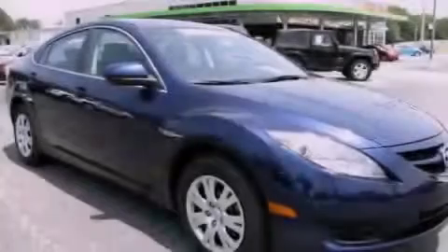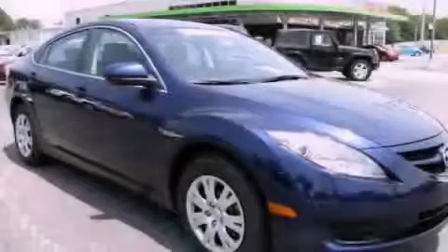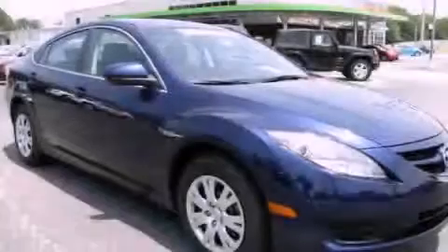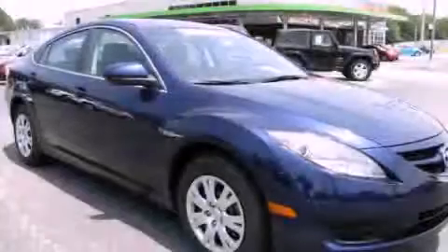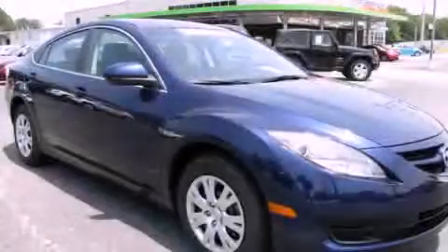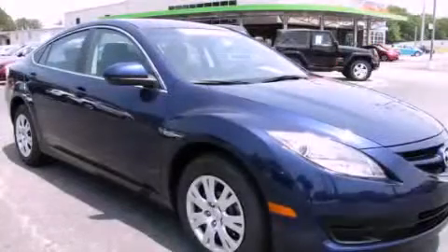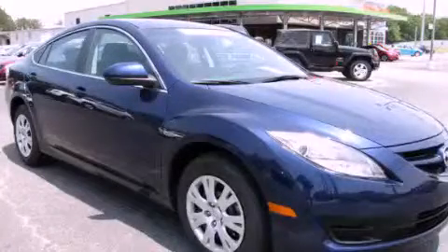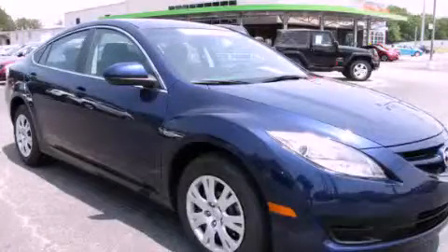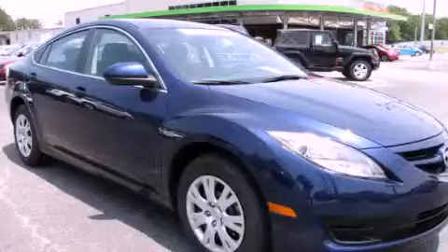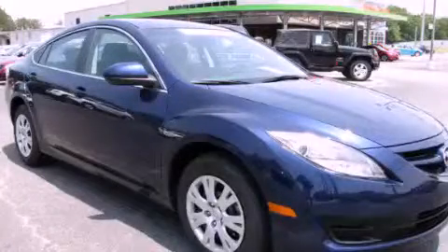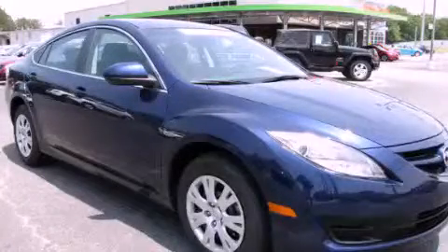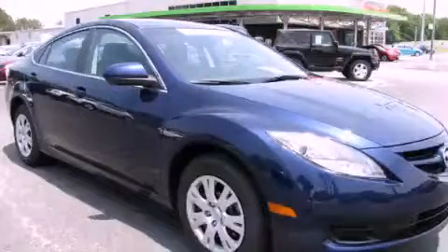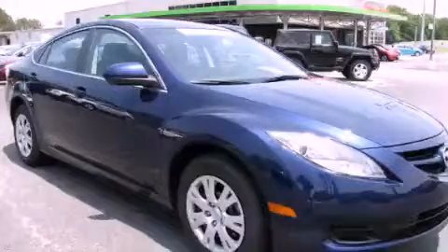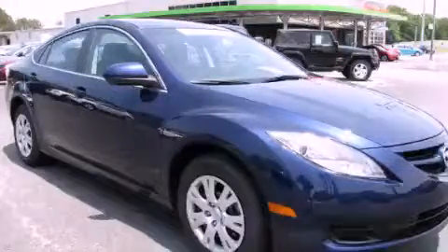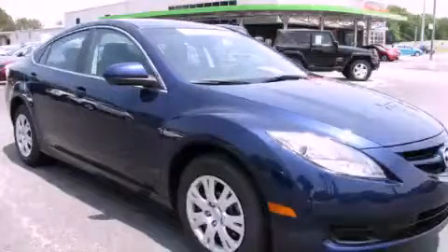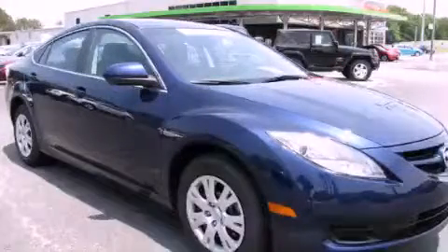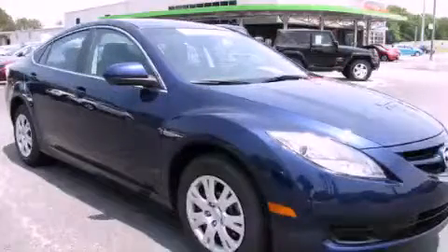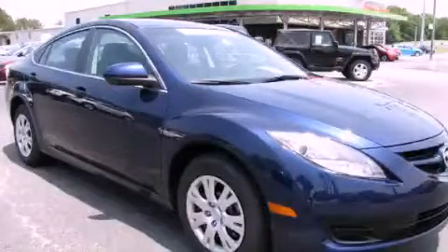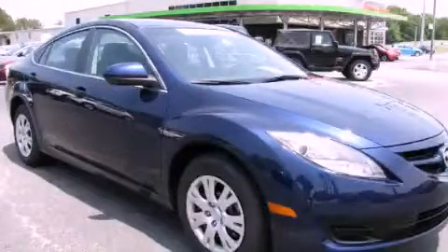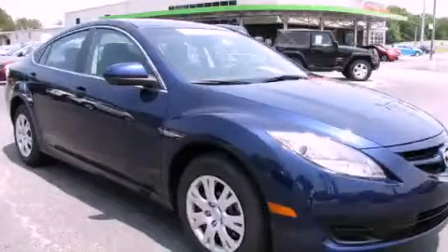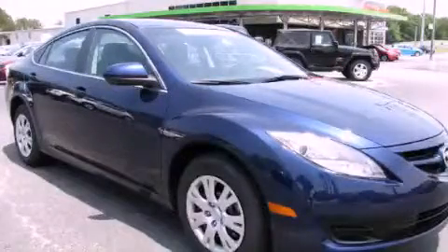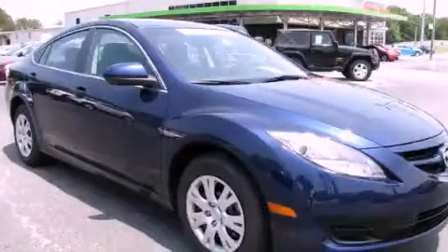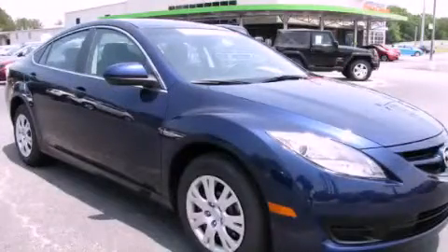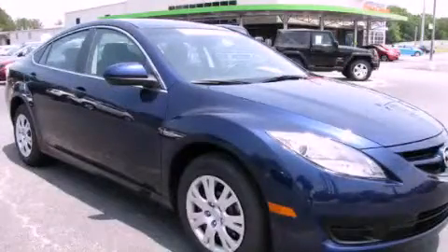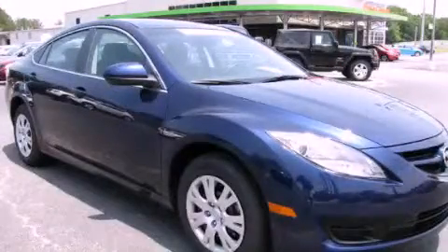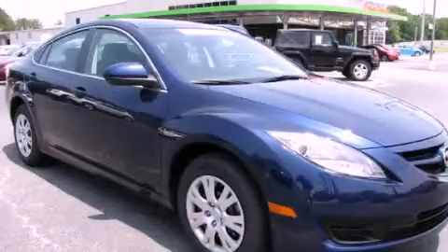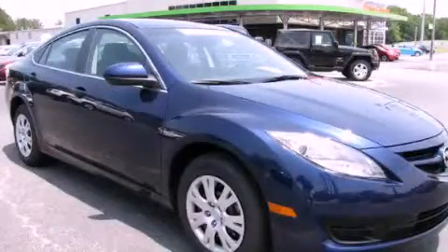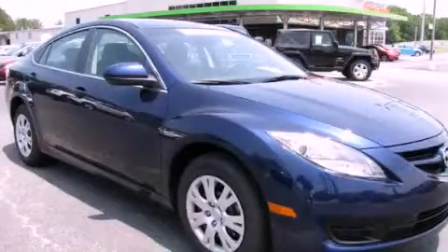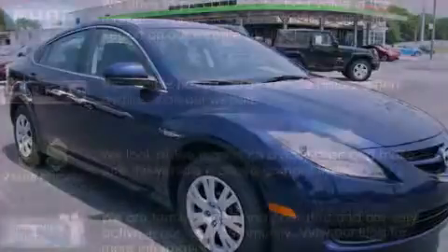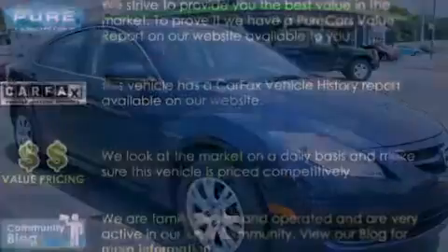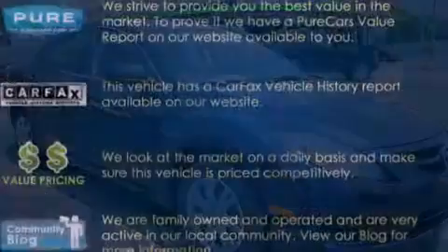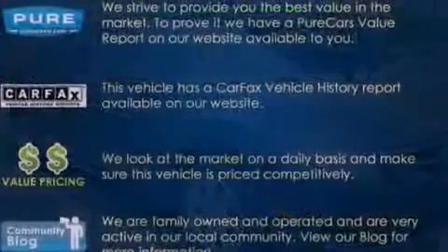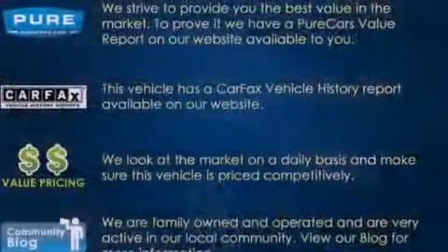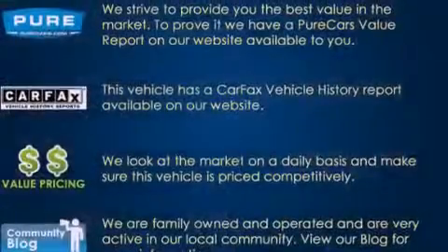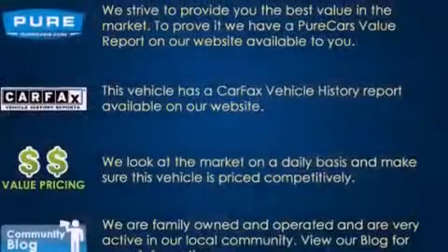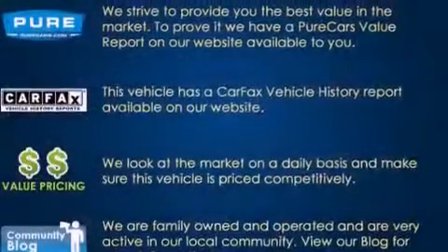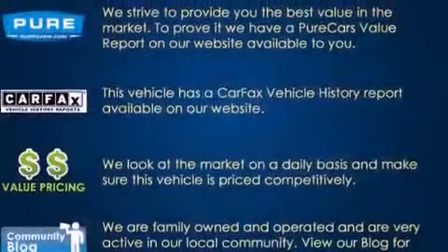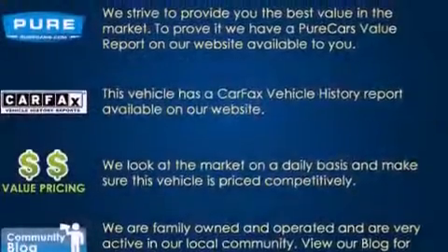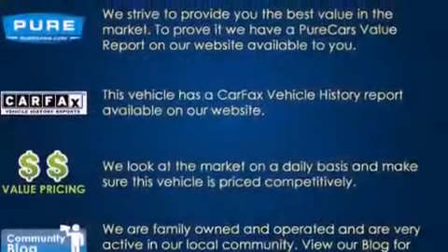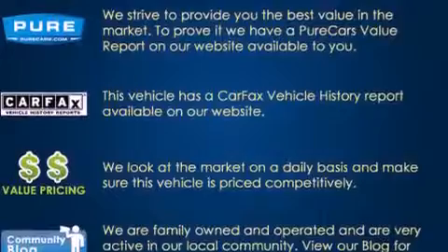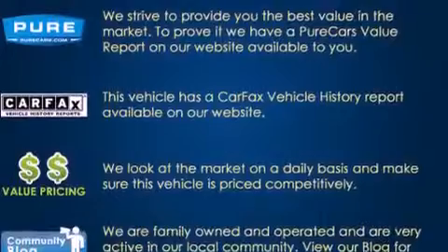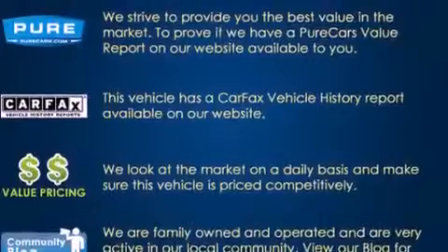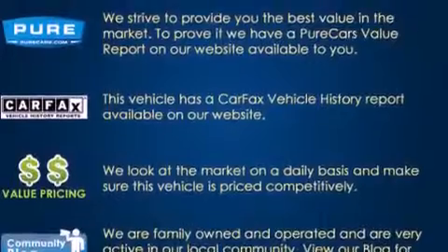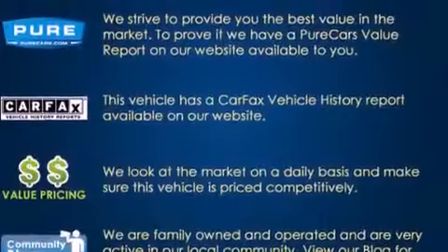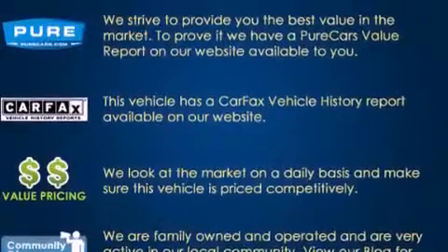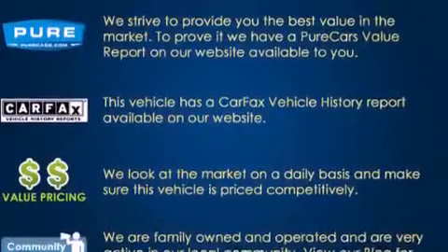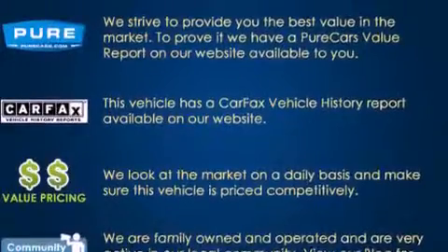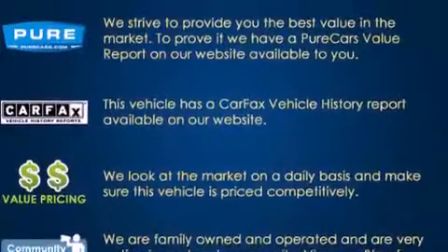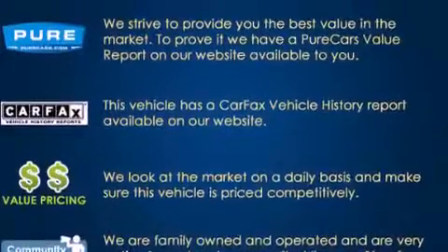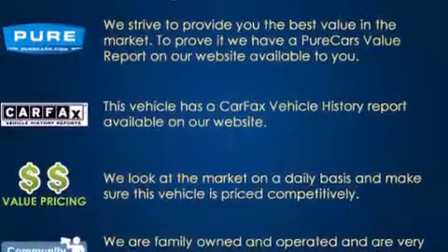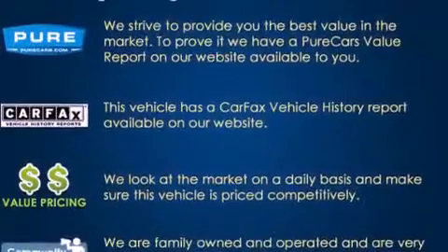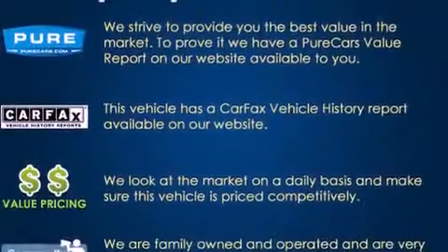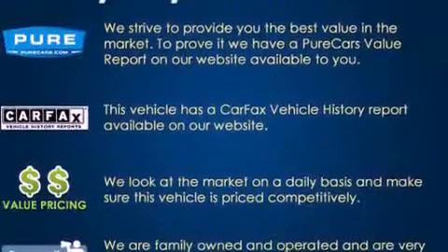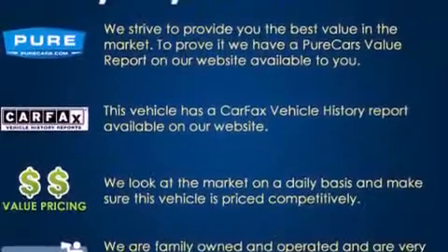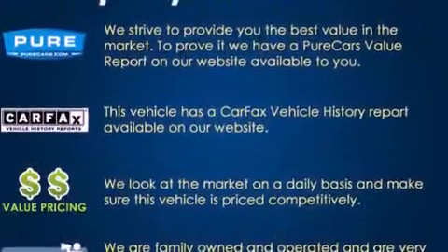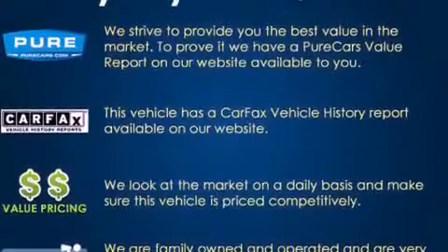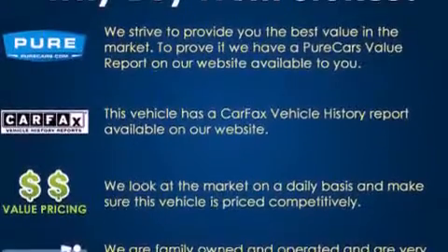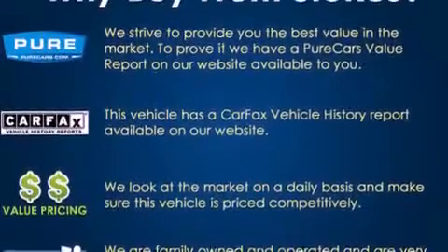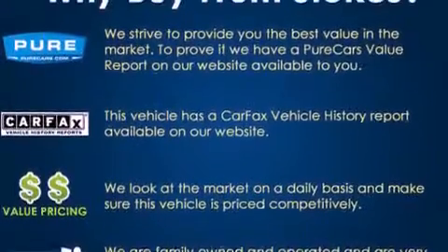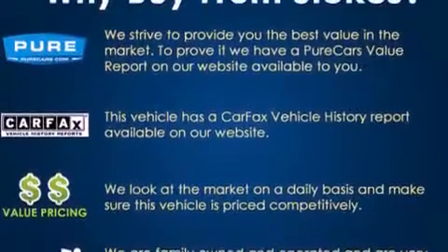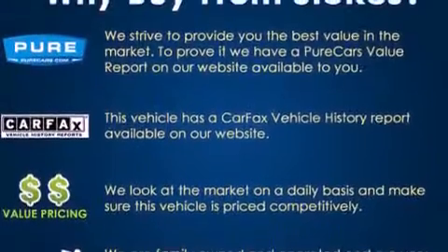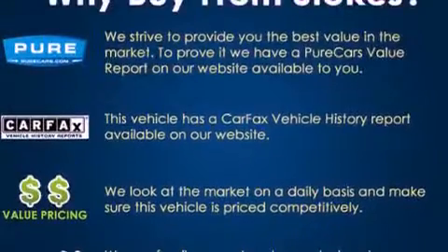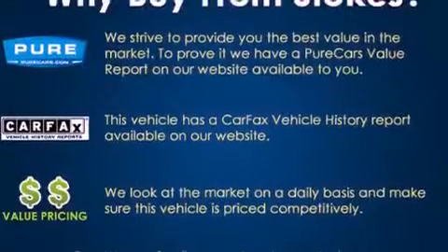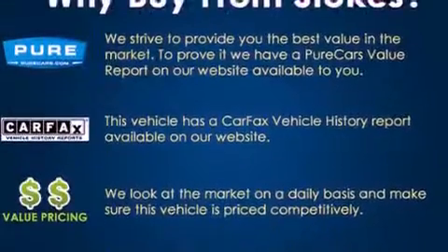This is a 2010 Mazda 6. It has a 2.5-liter four-cylinder engine and an automatic transmission.